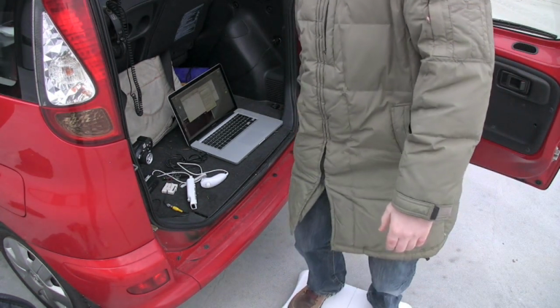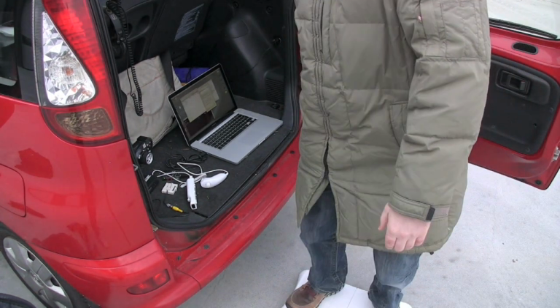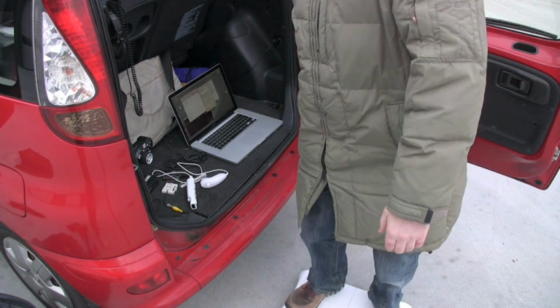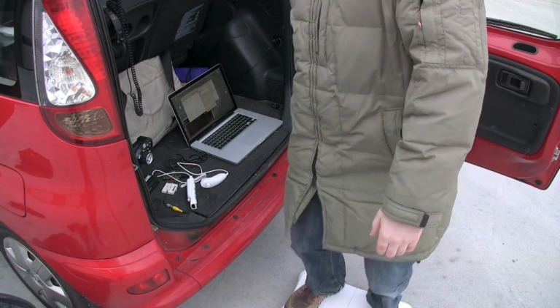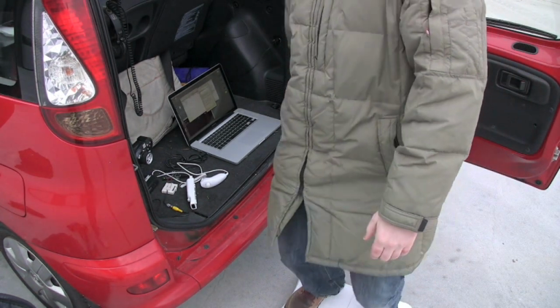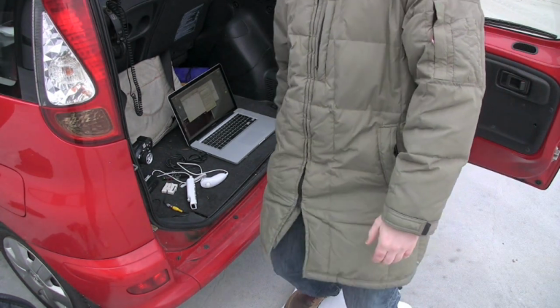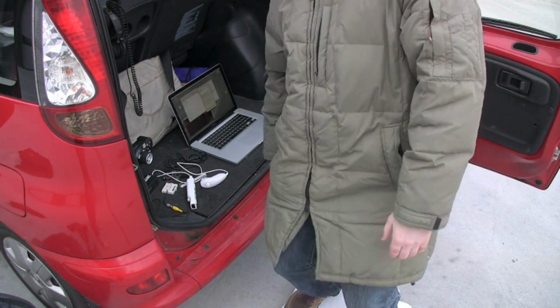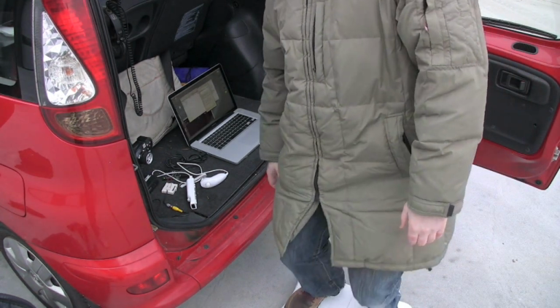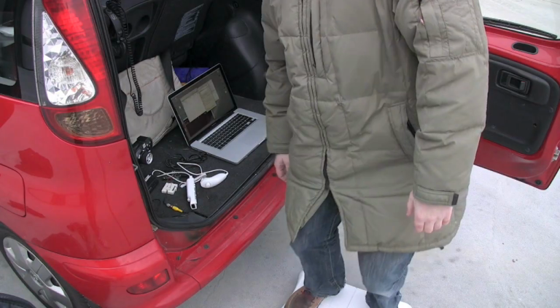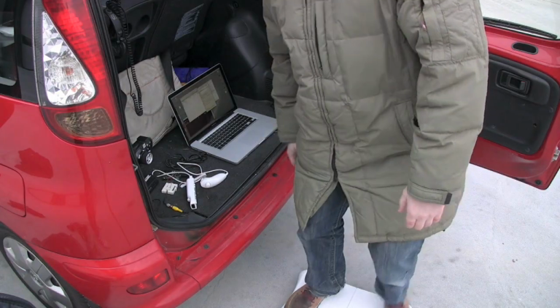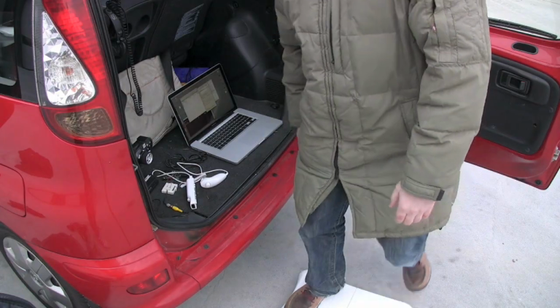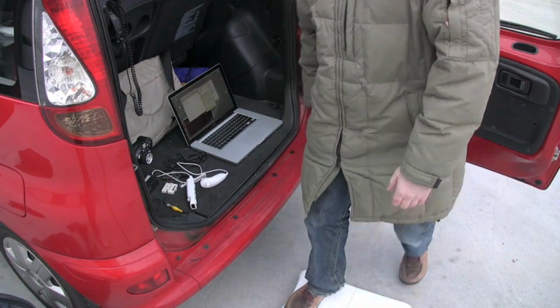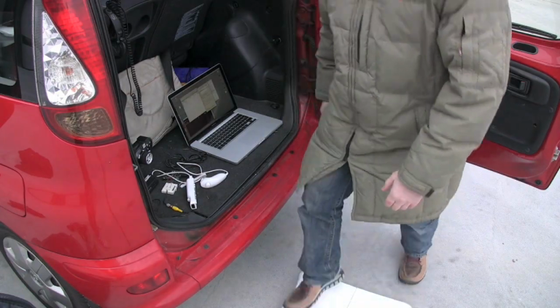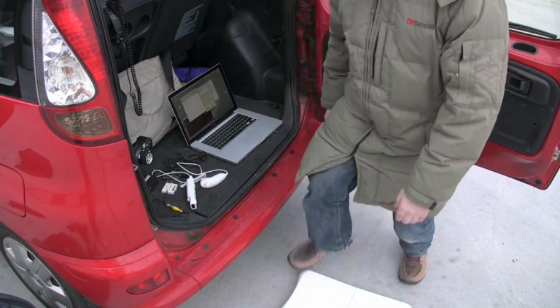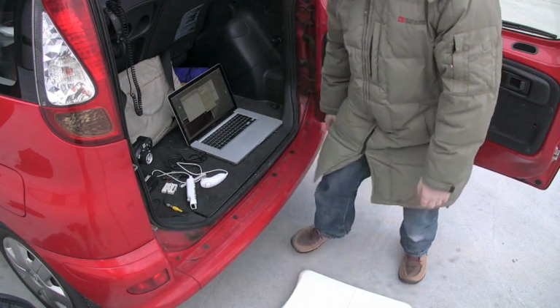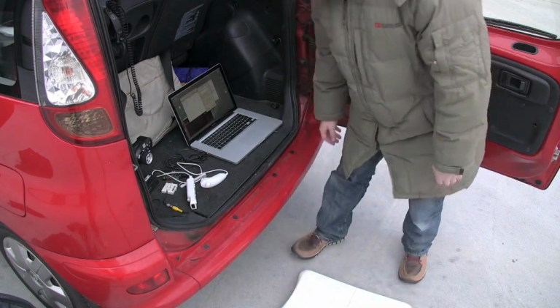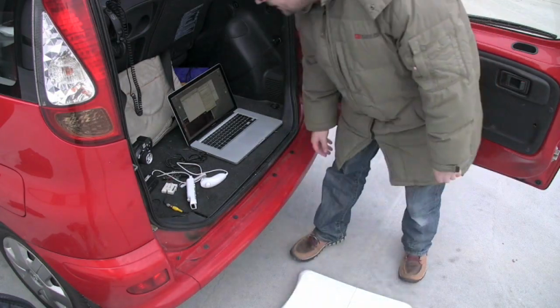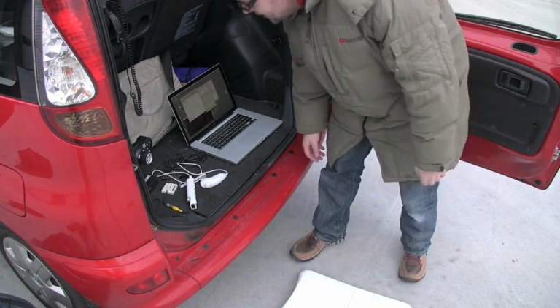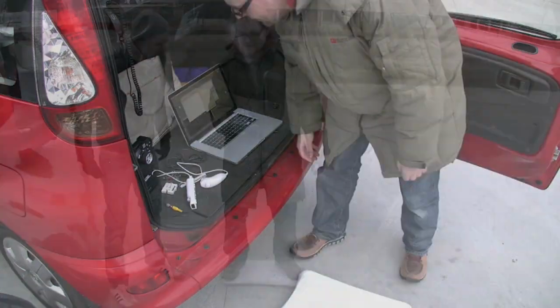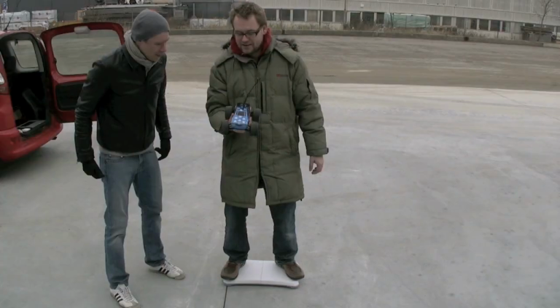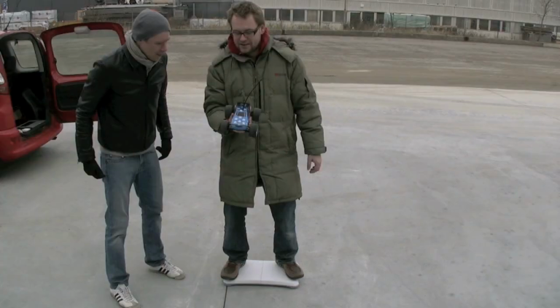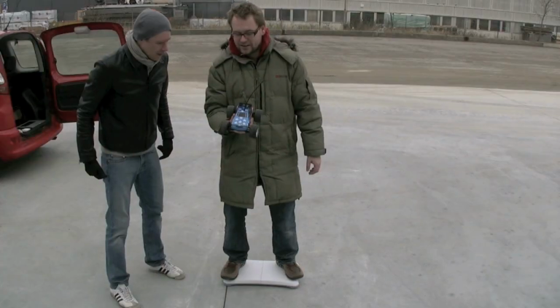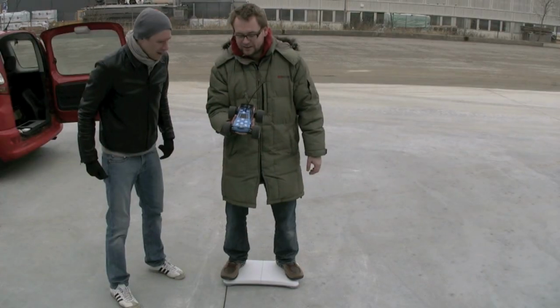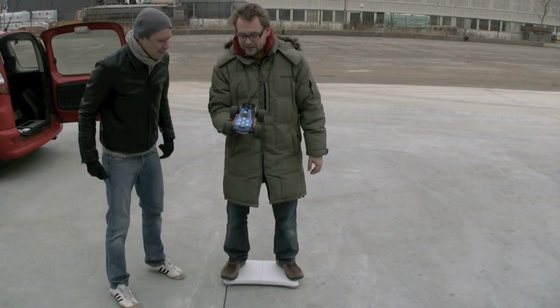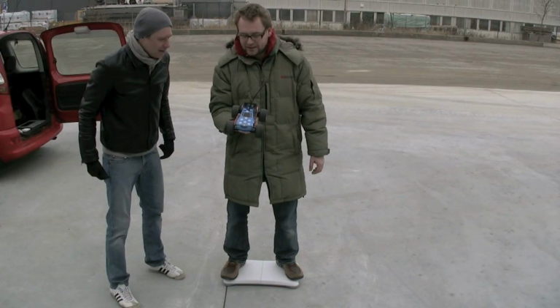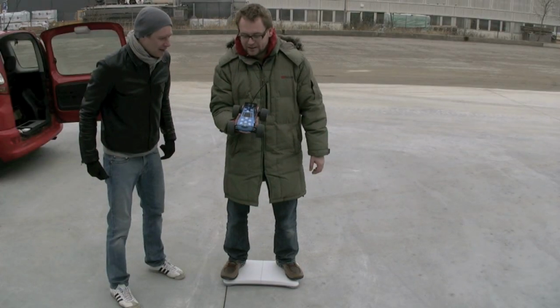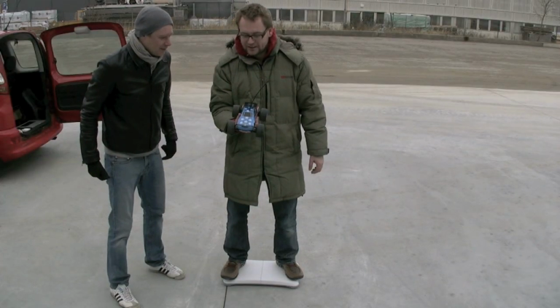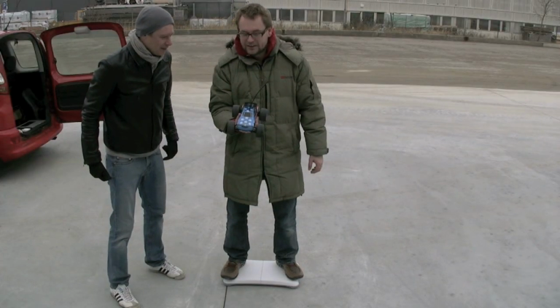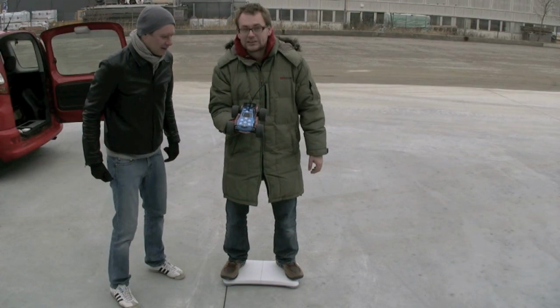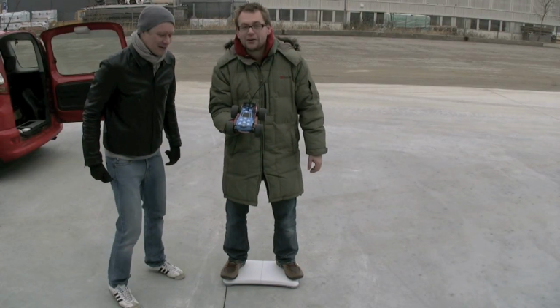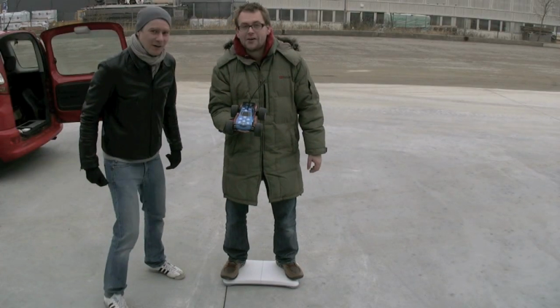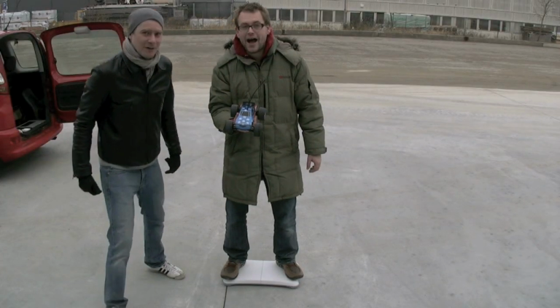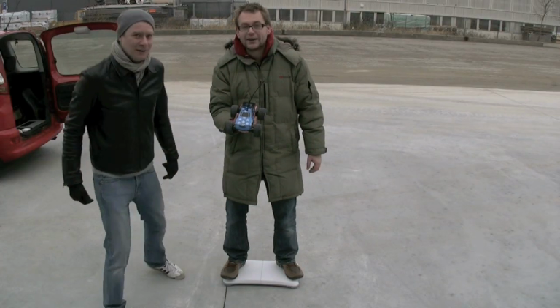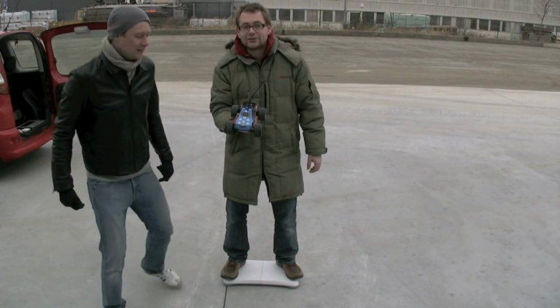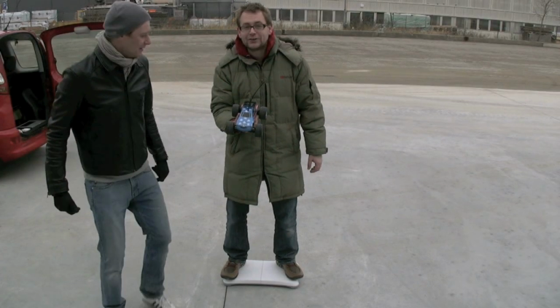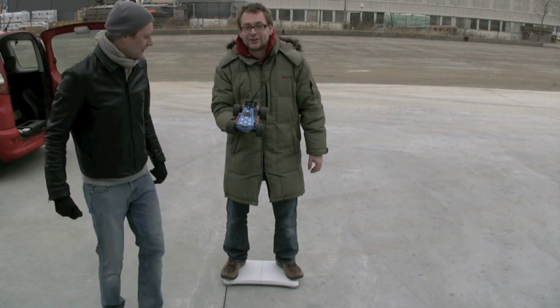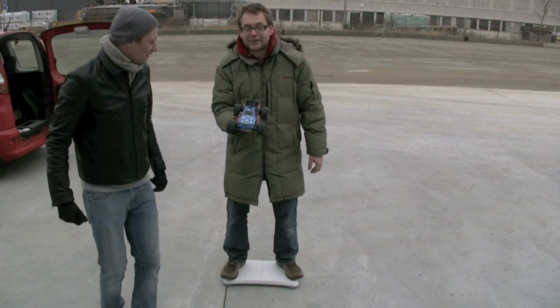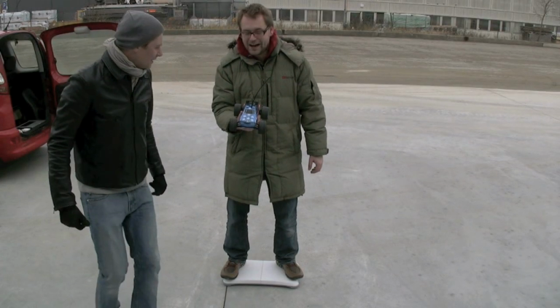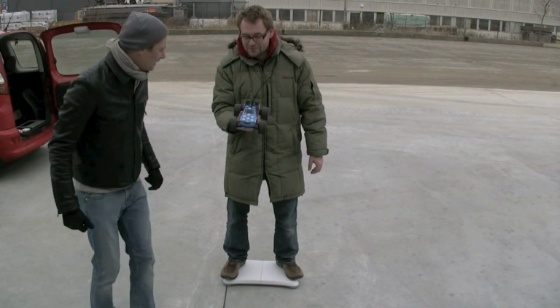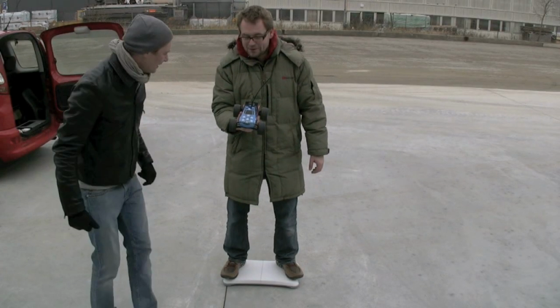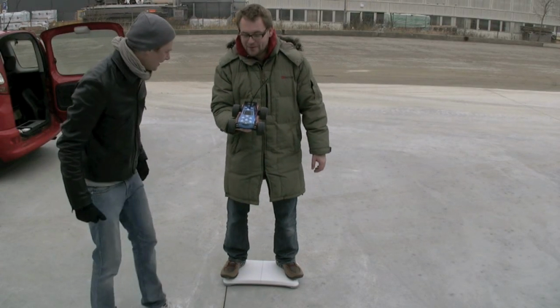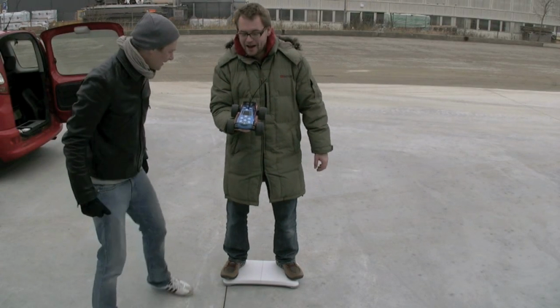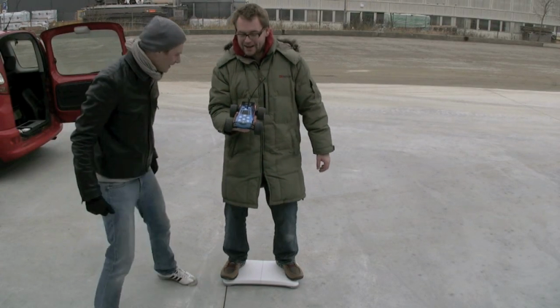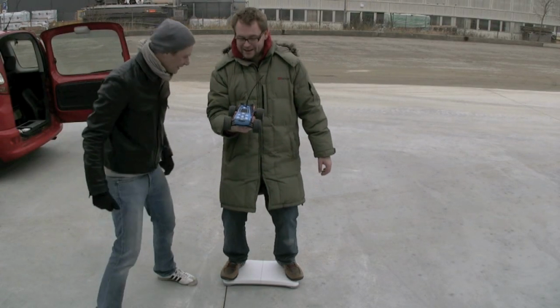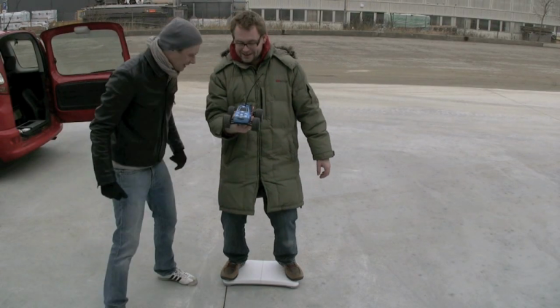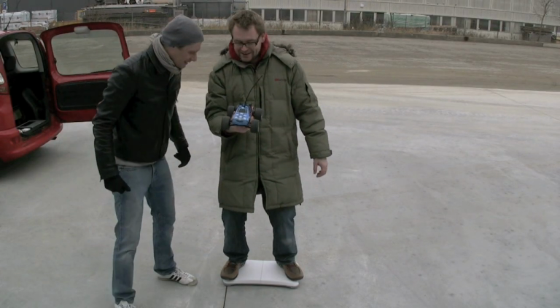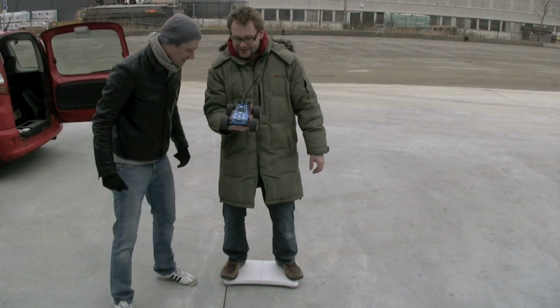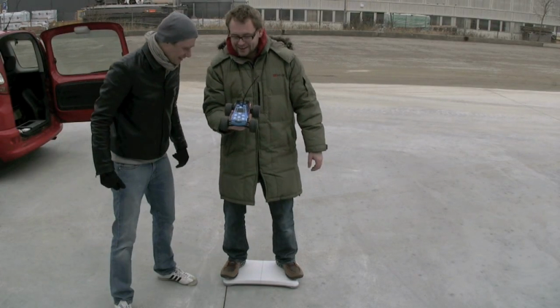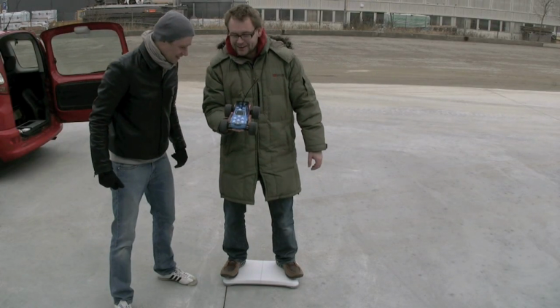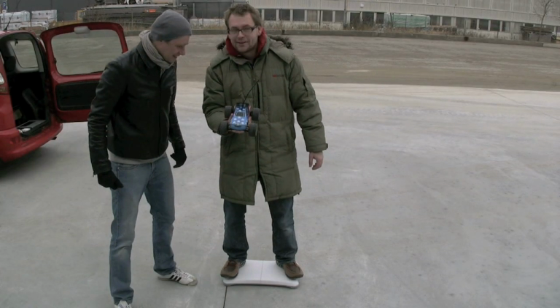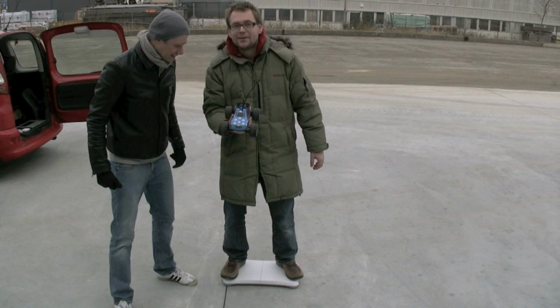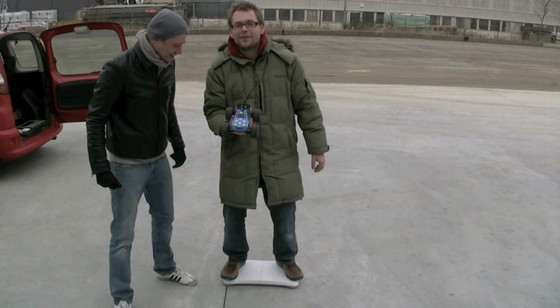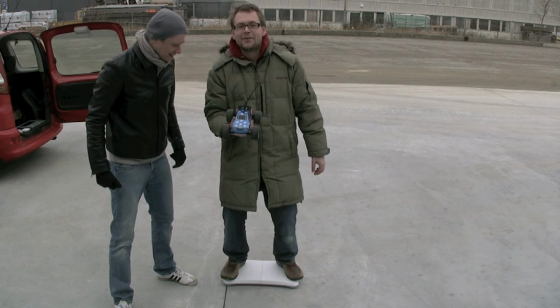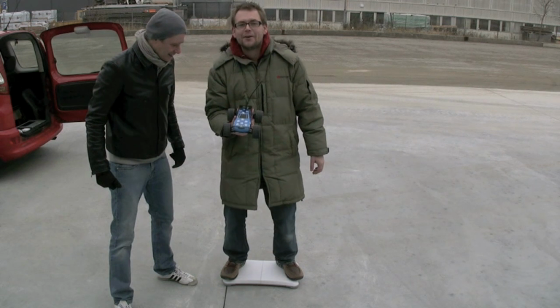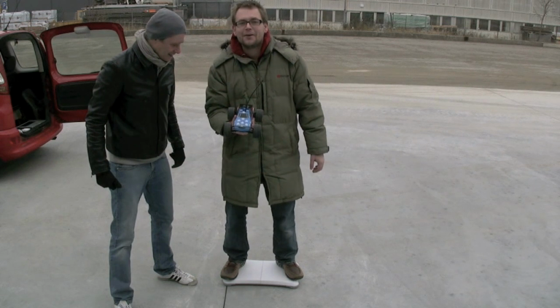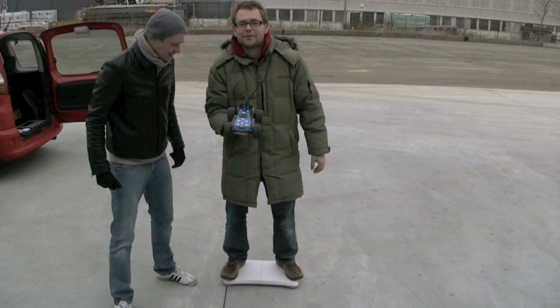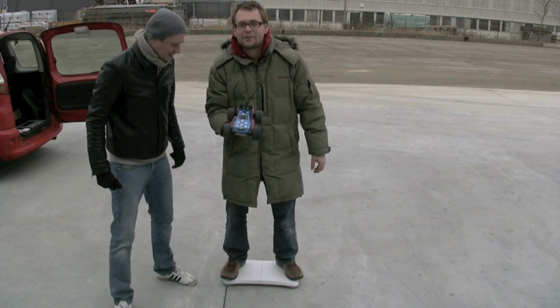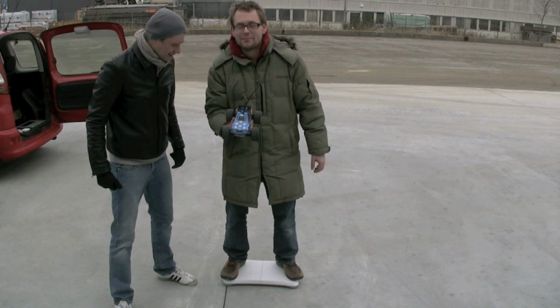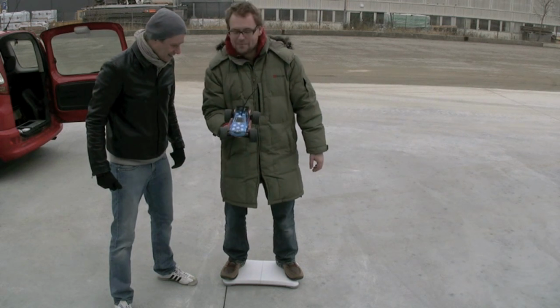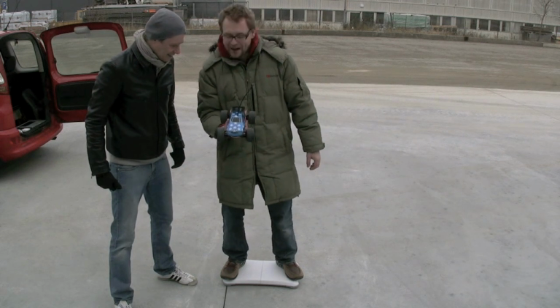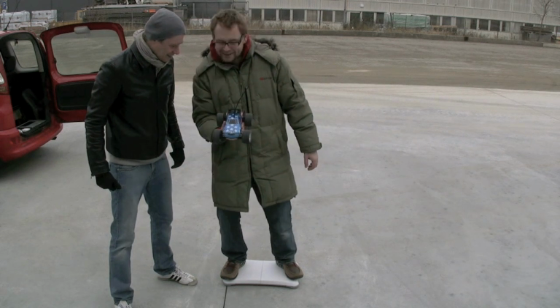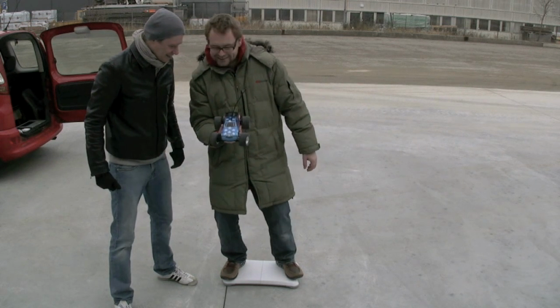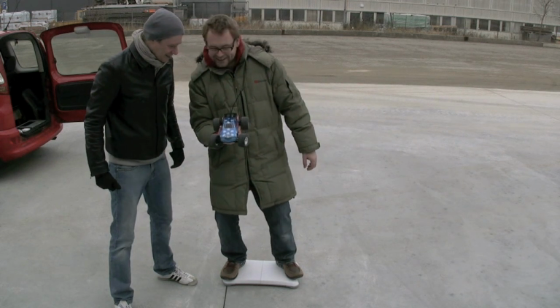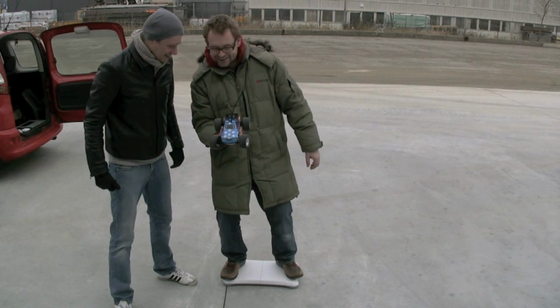And it looks like it works. Okay Mick, let's go! So I control the car with my balance here.